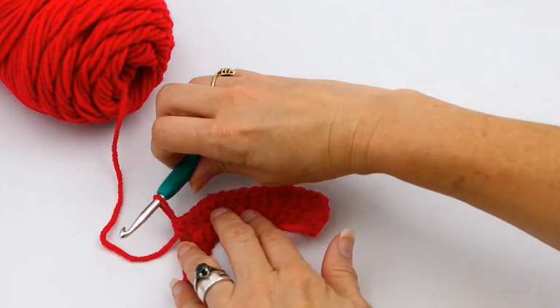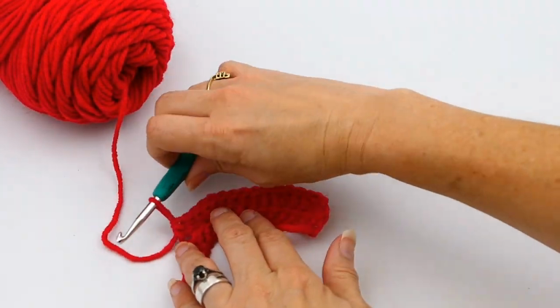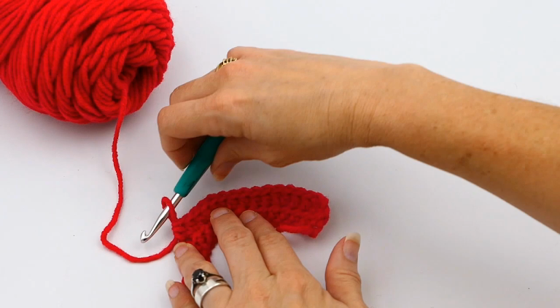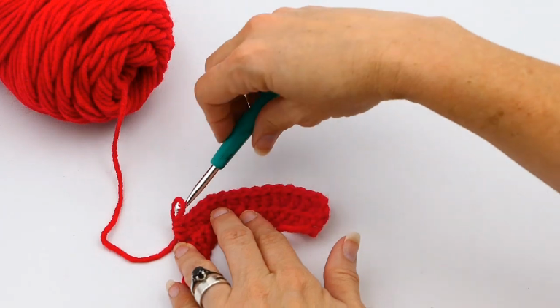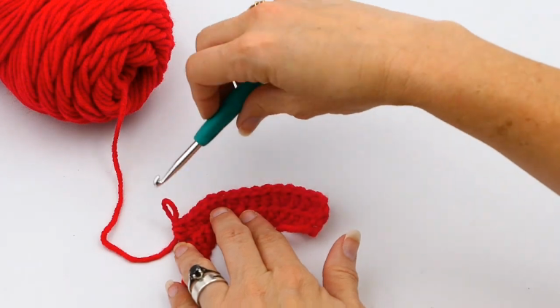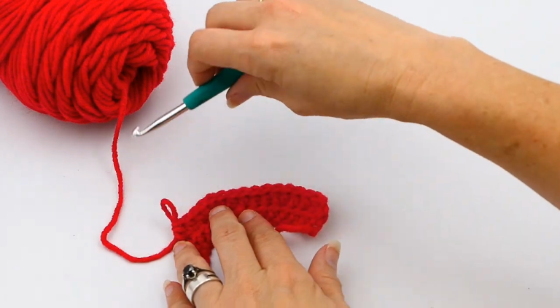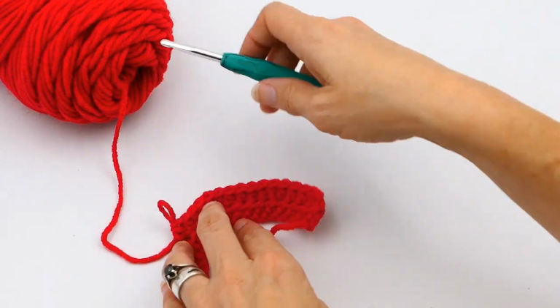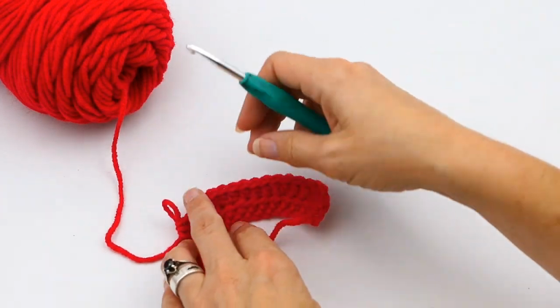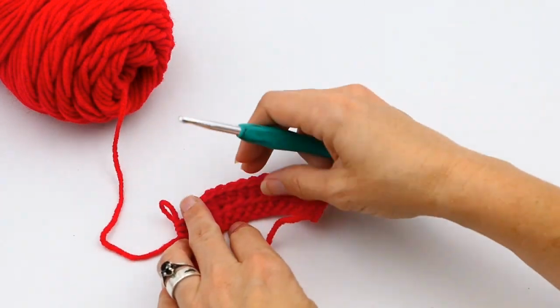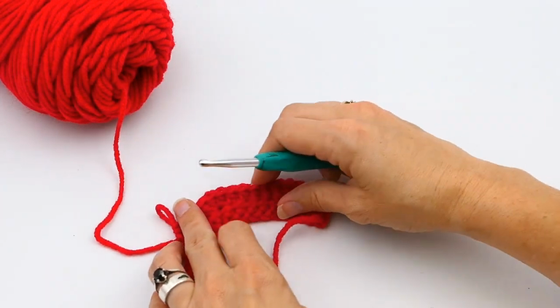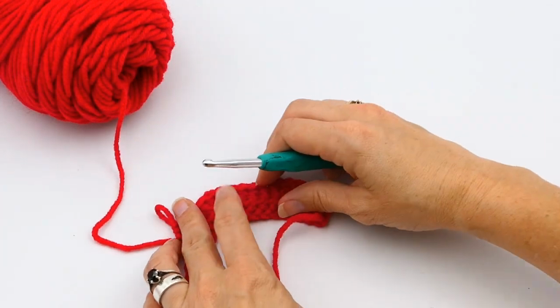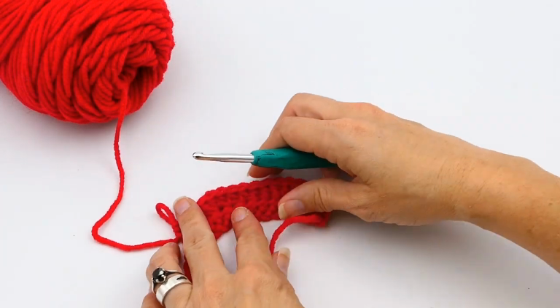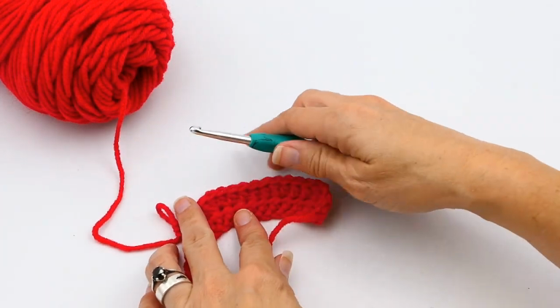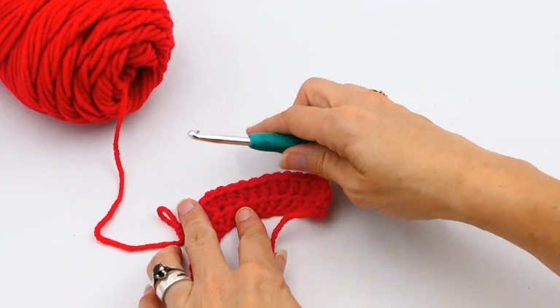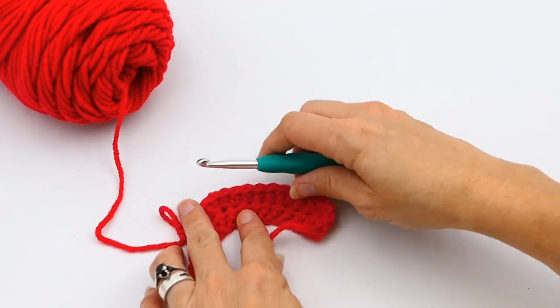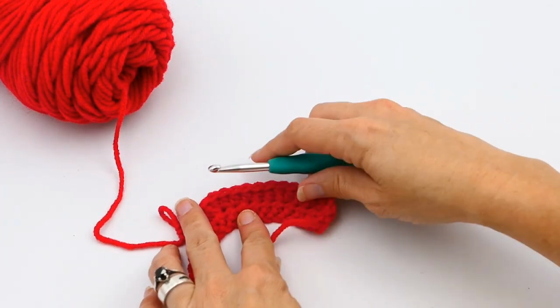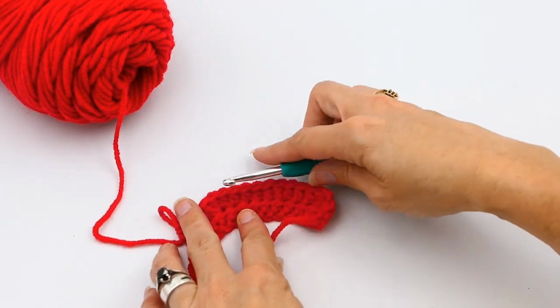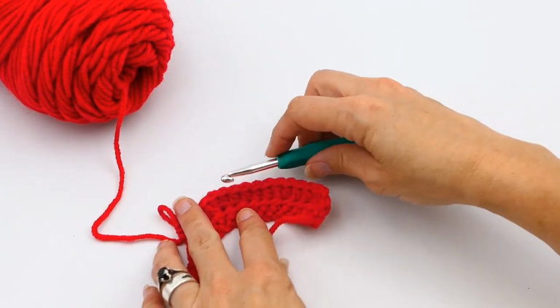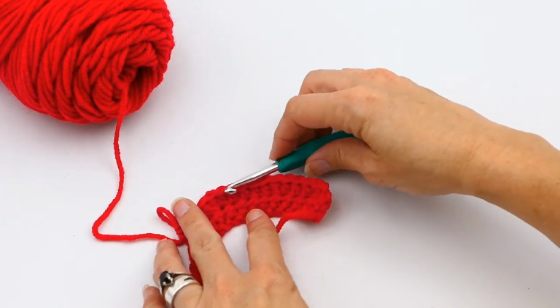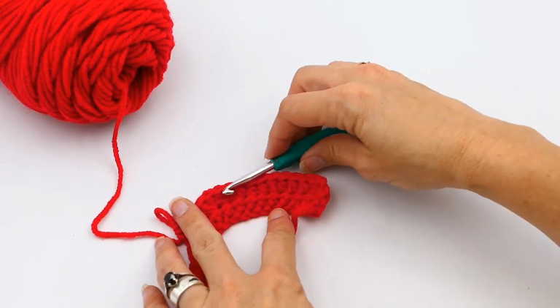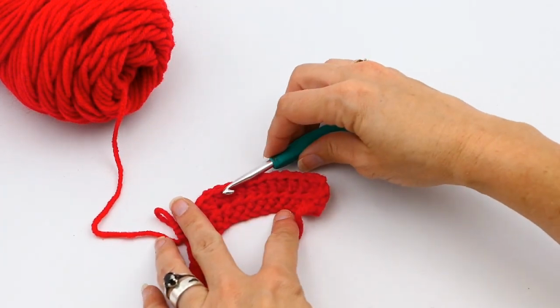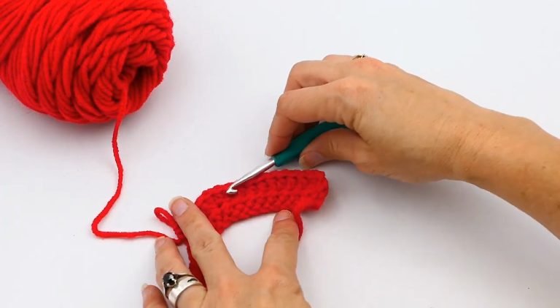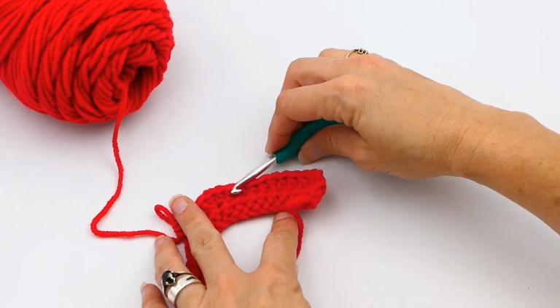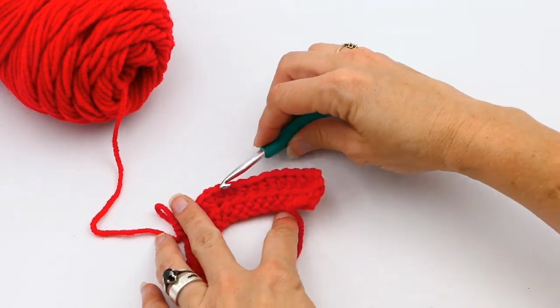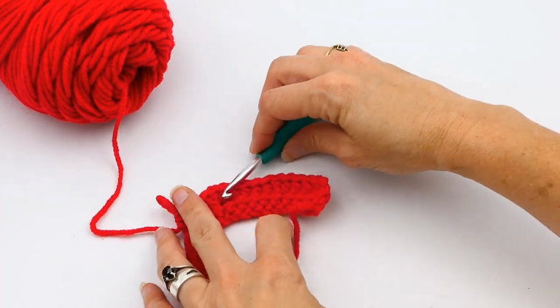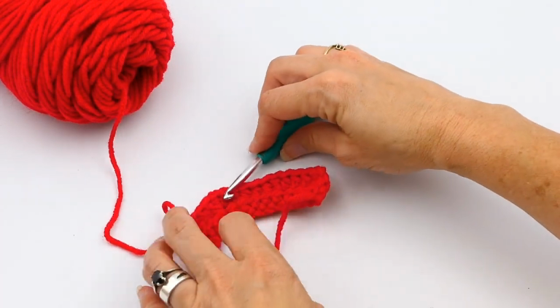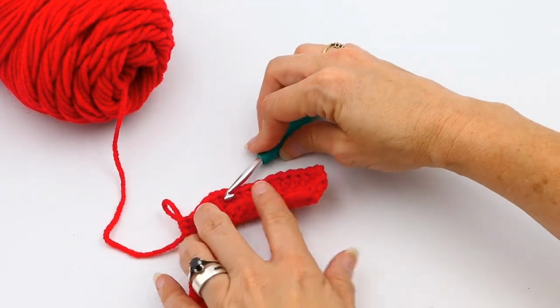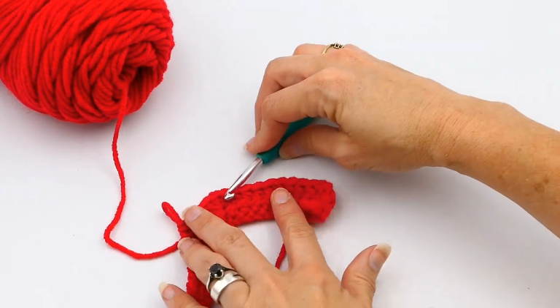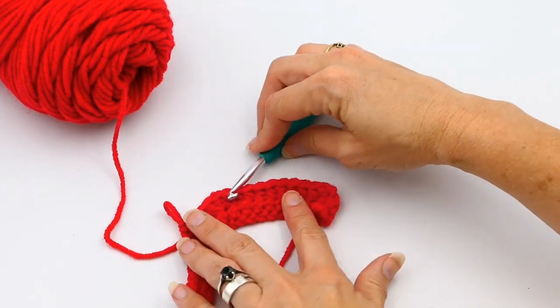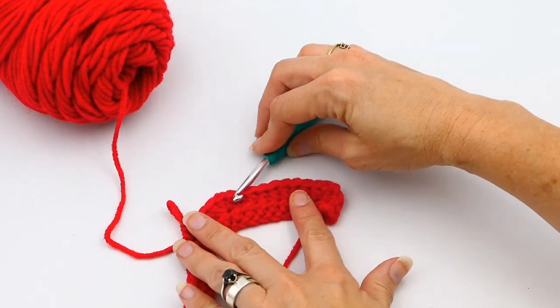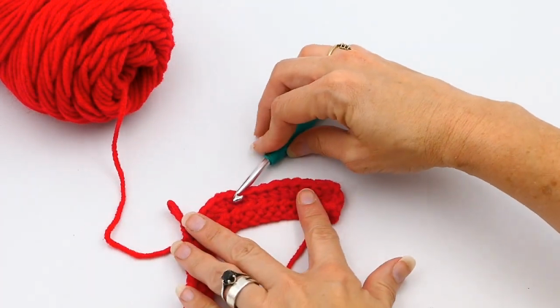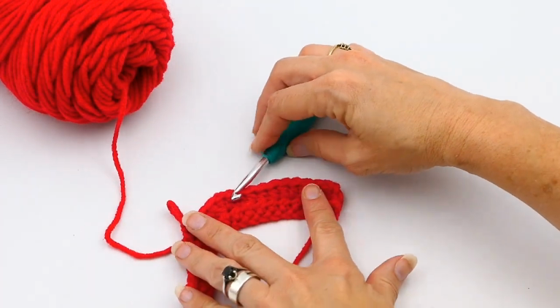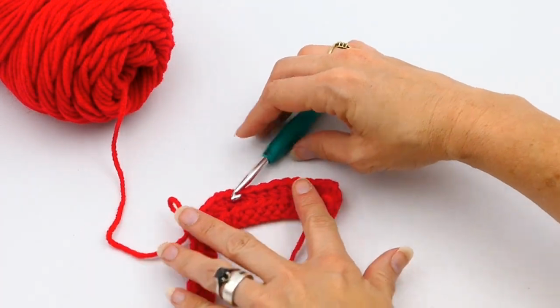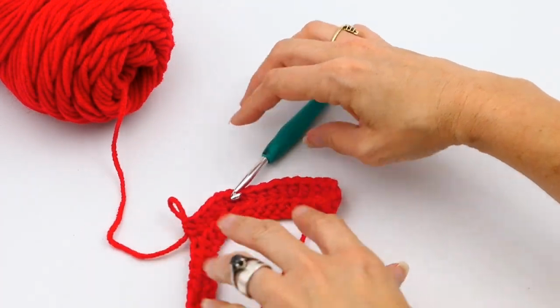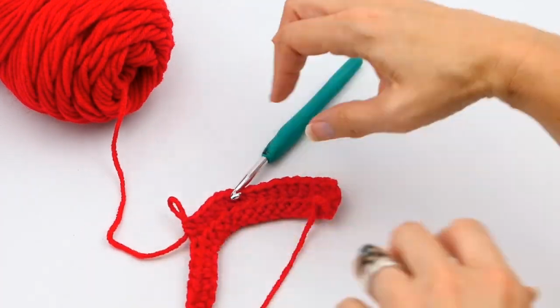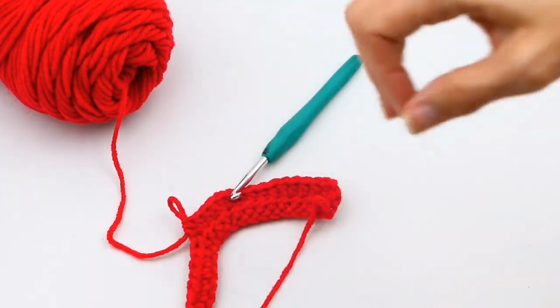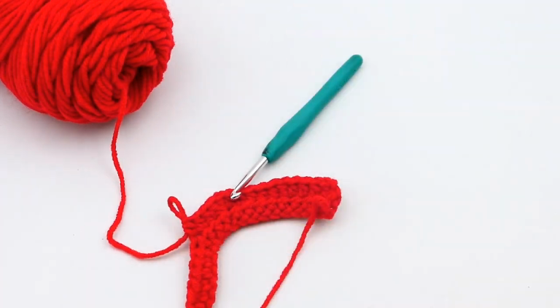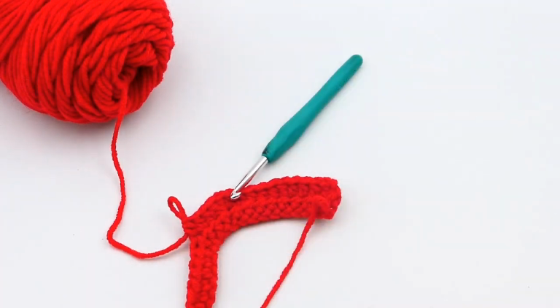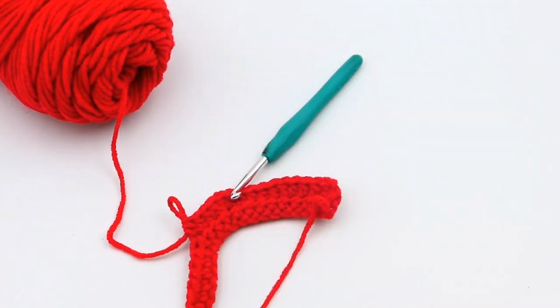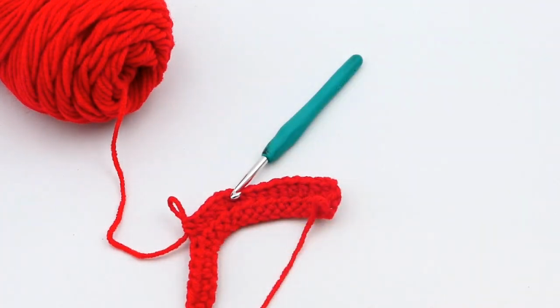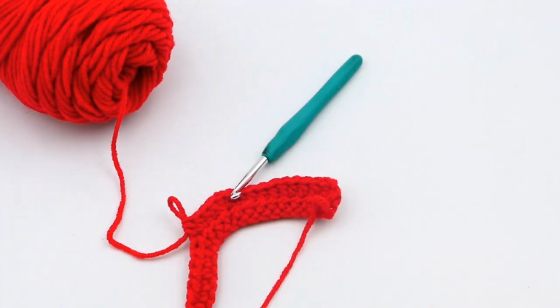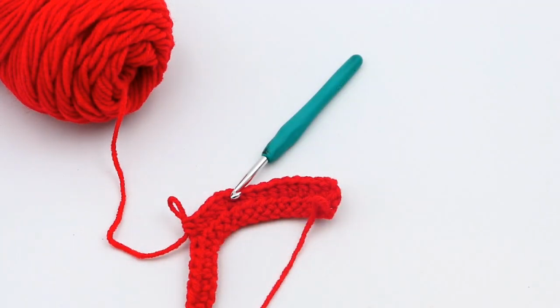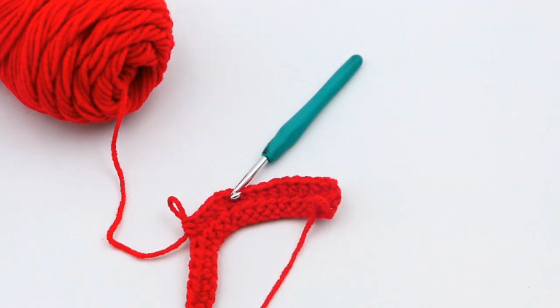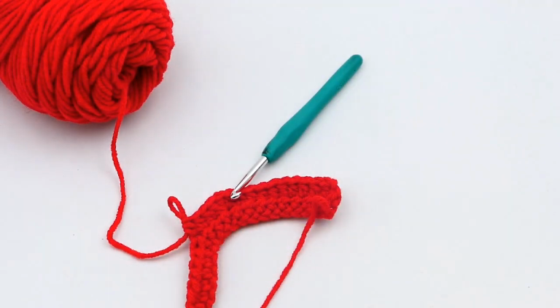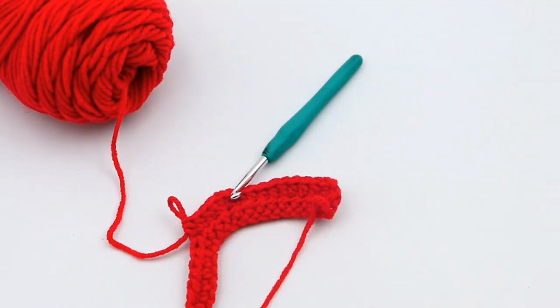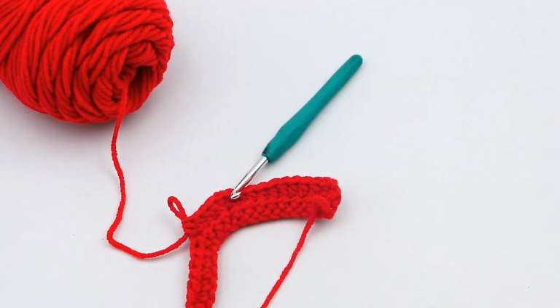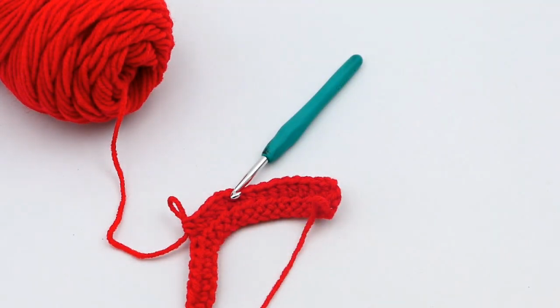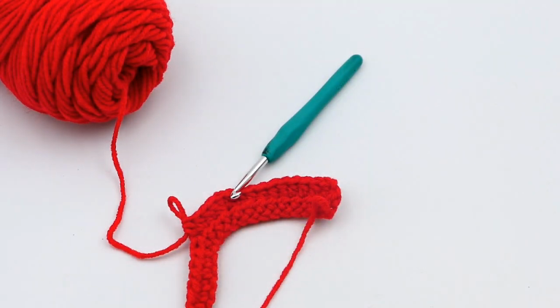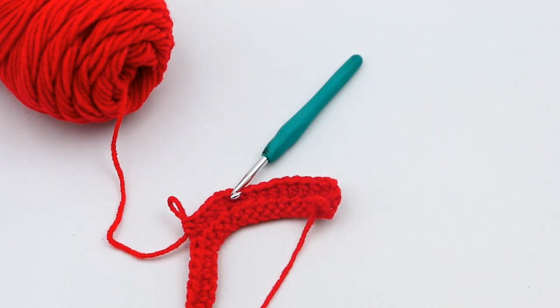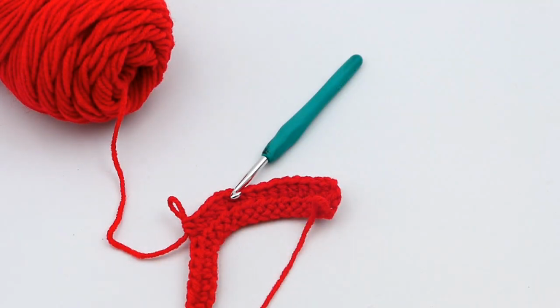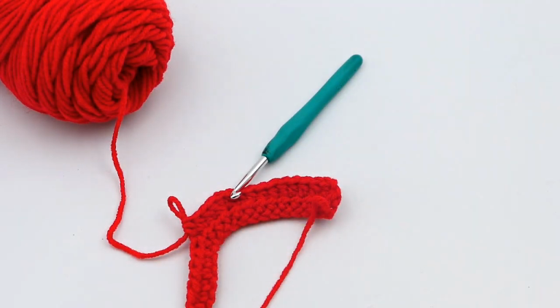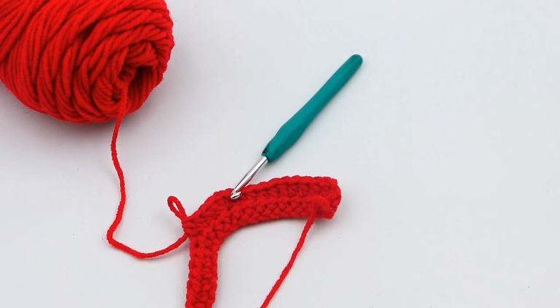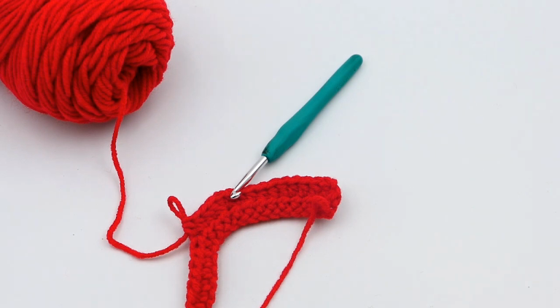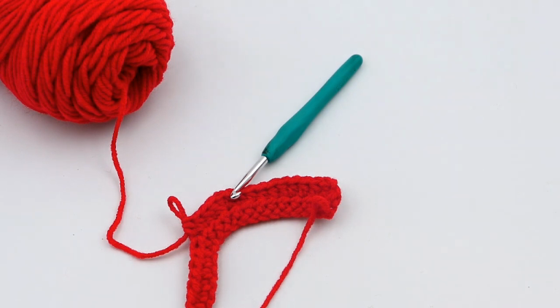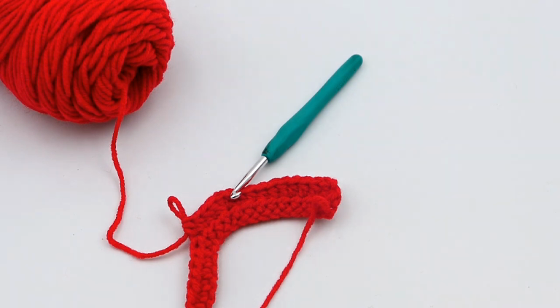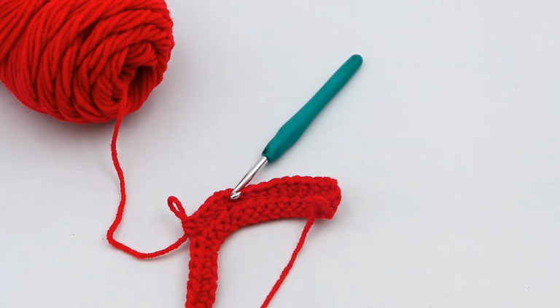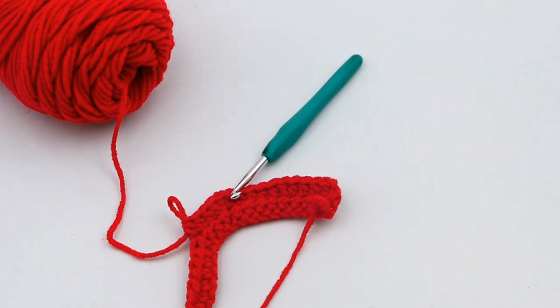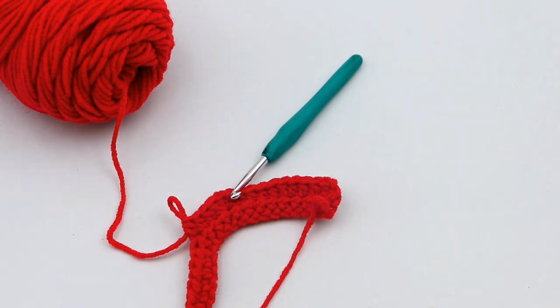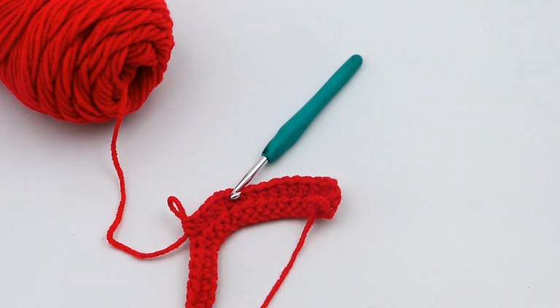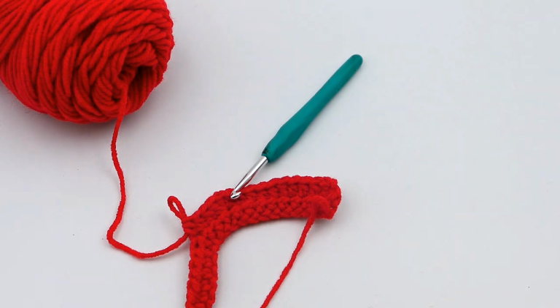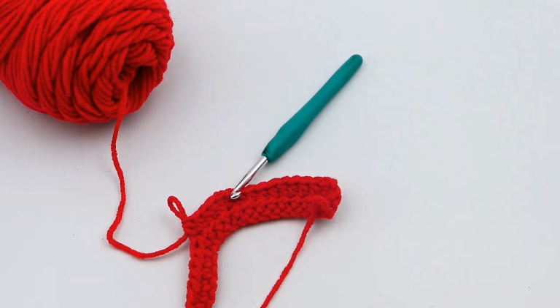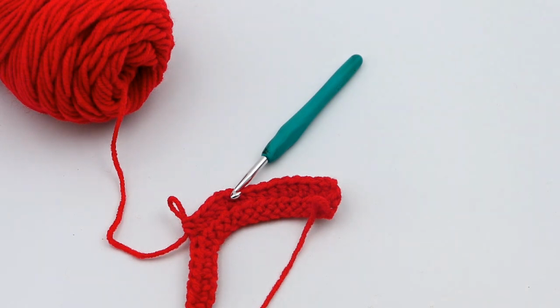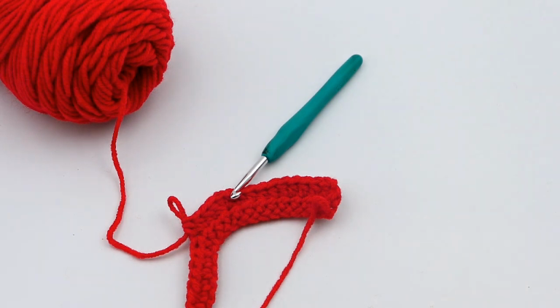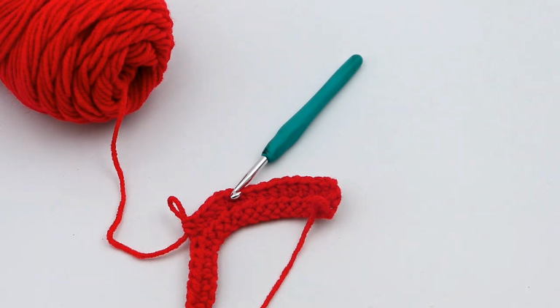There you go — there is your half double crochet increase. If you like what you saw, please subscribe to my channel. Thanks for watching and have a great day!